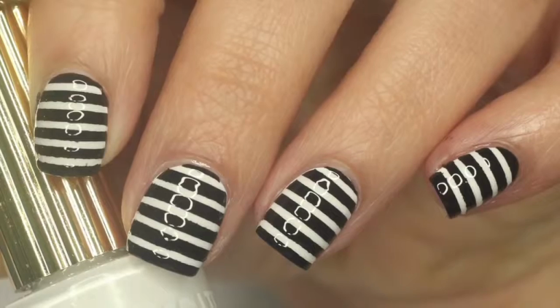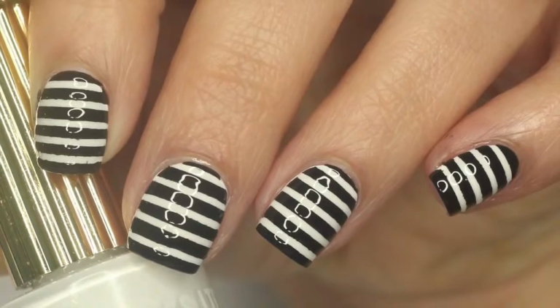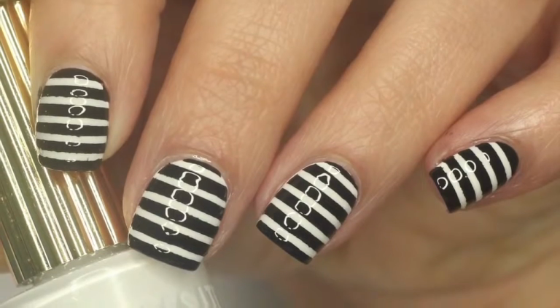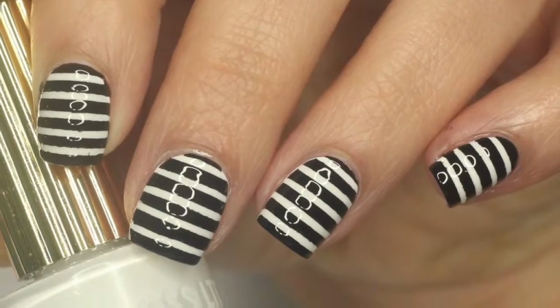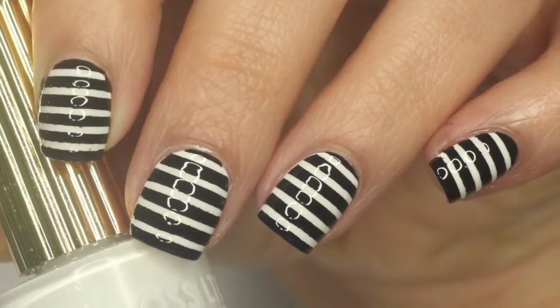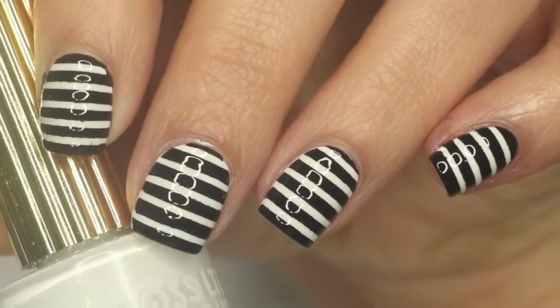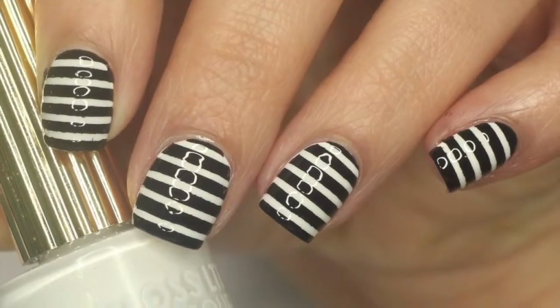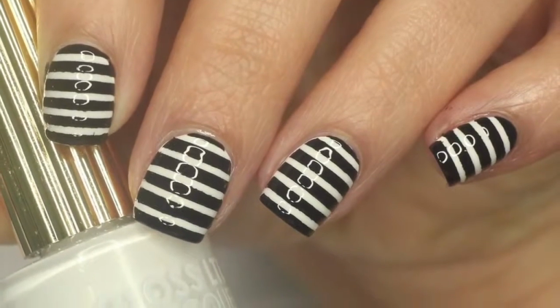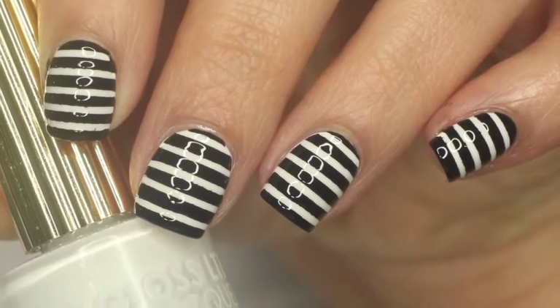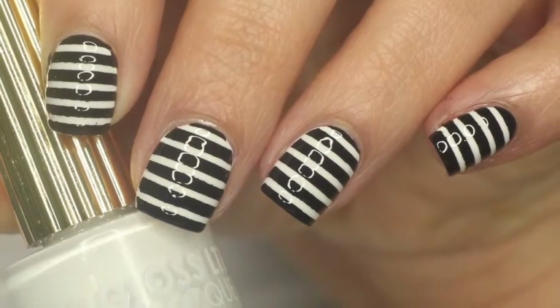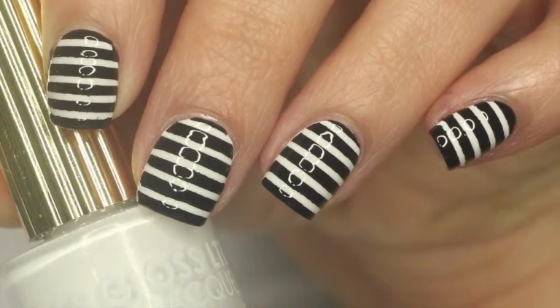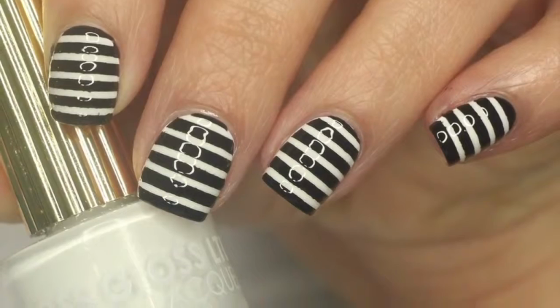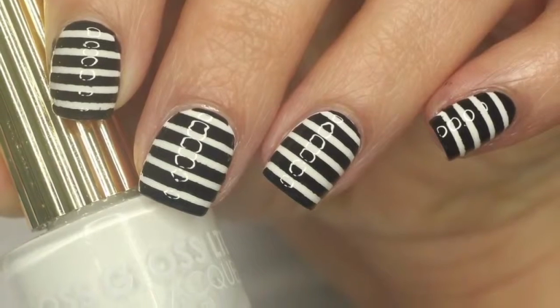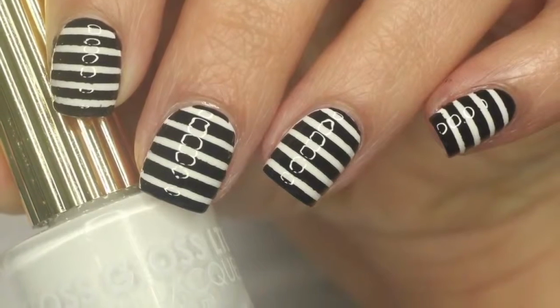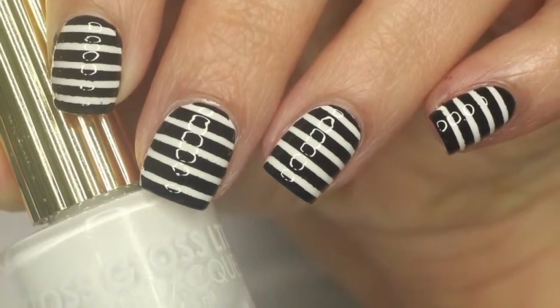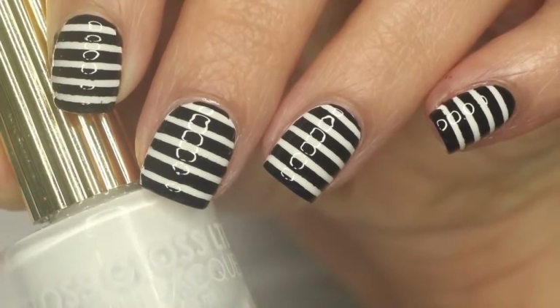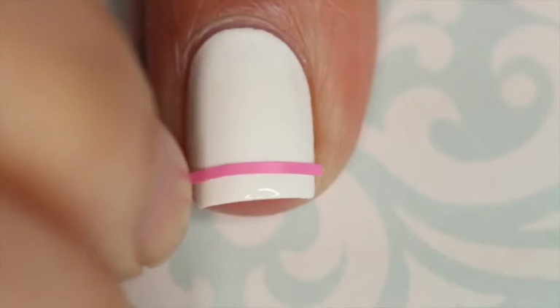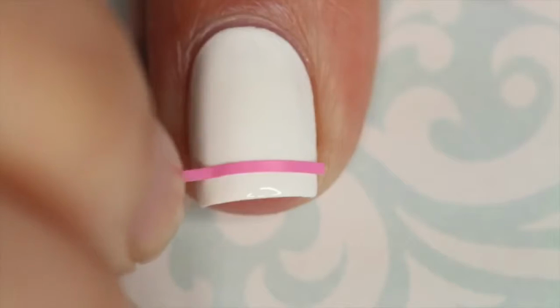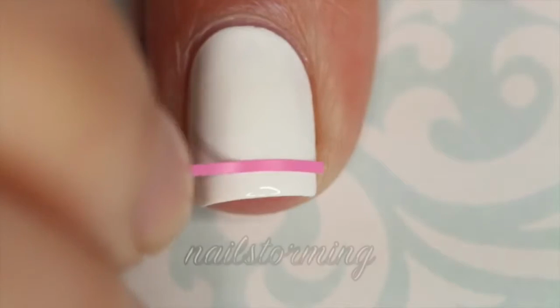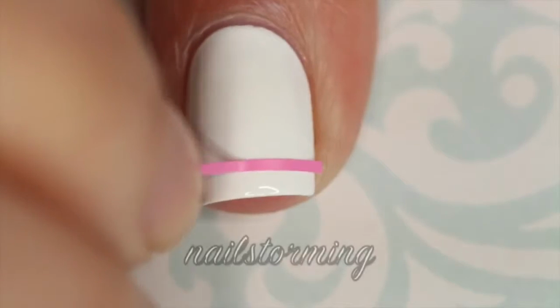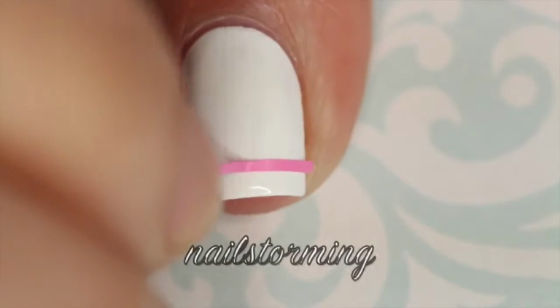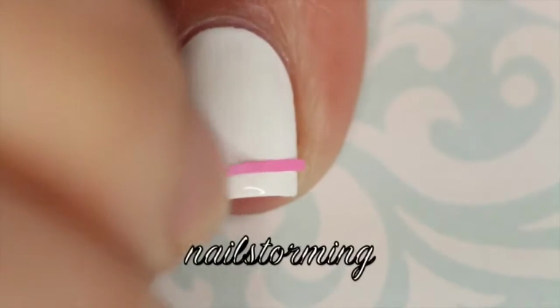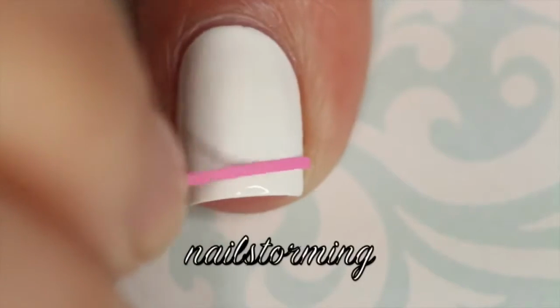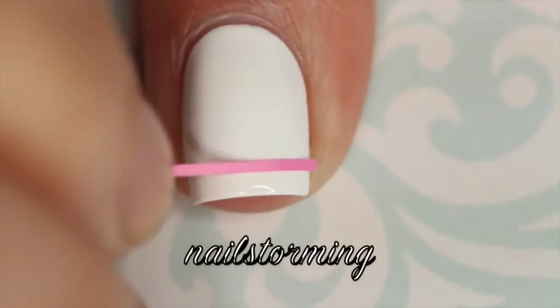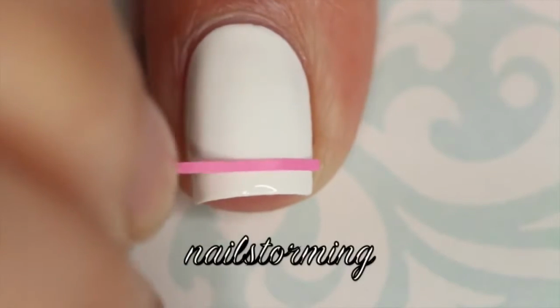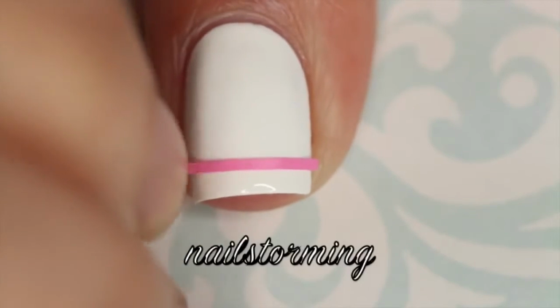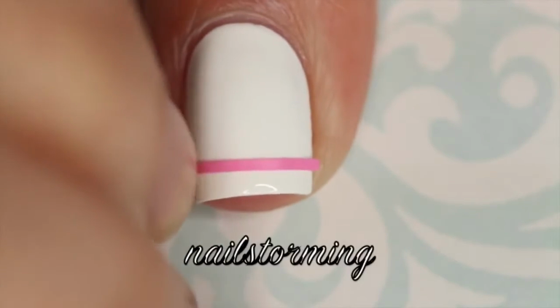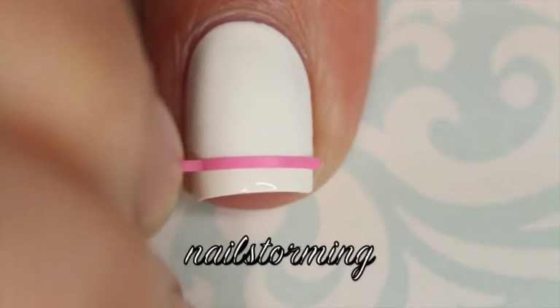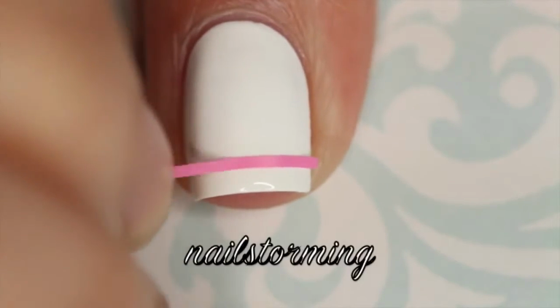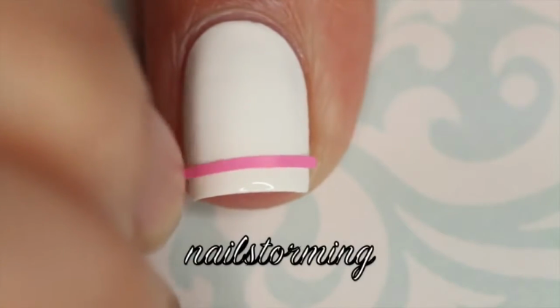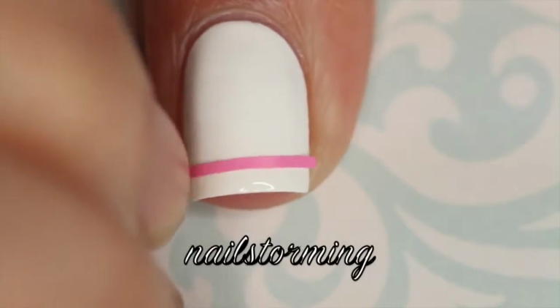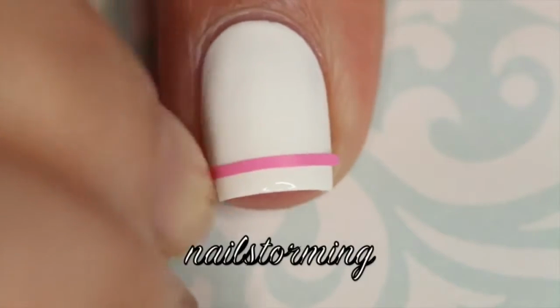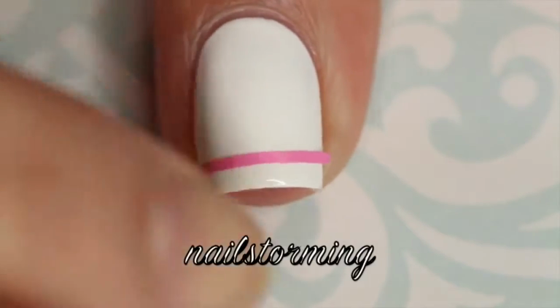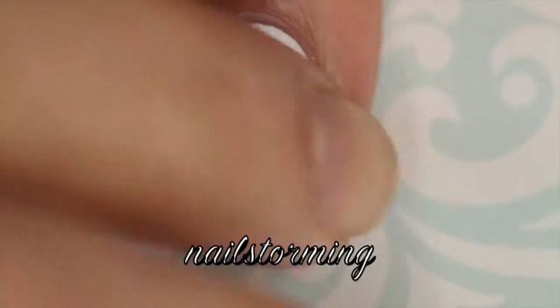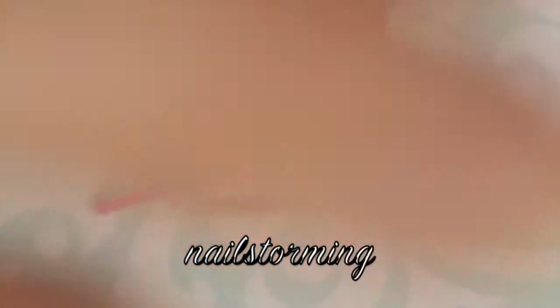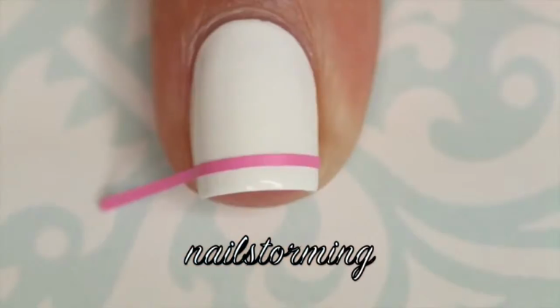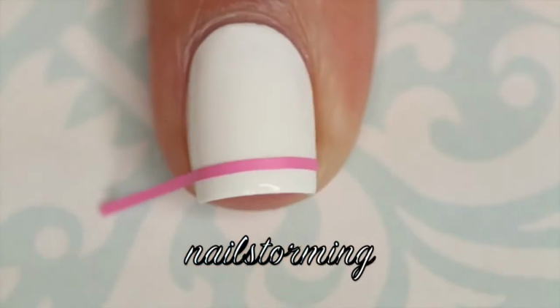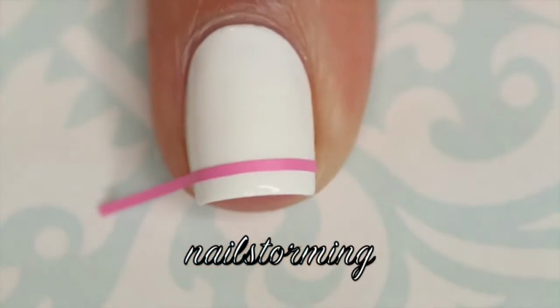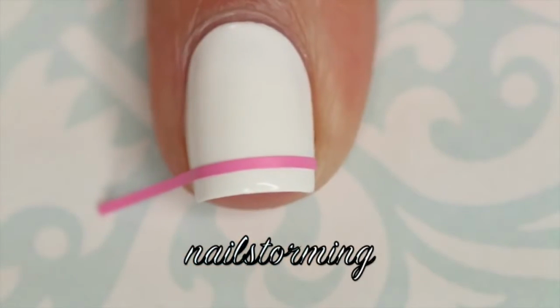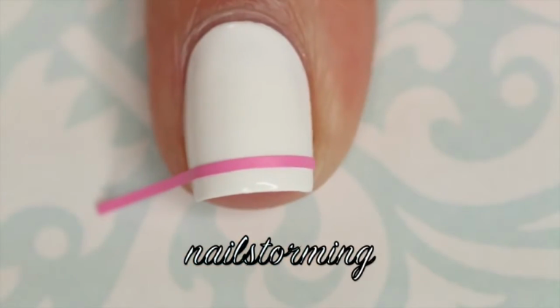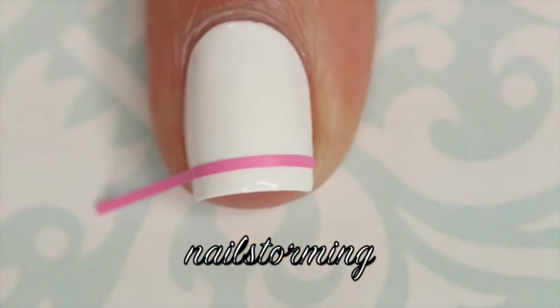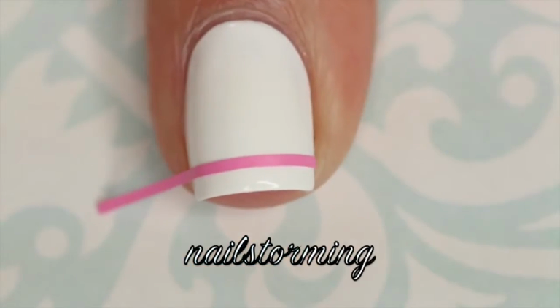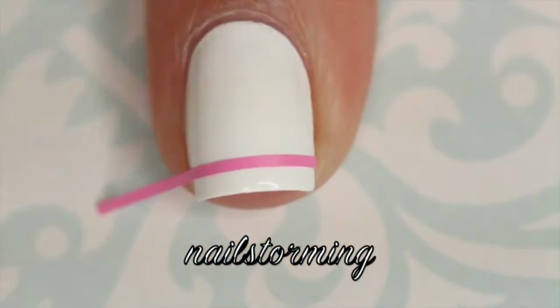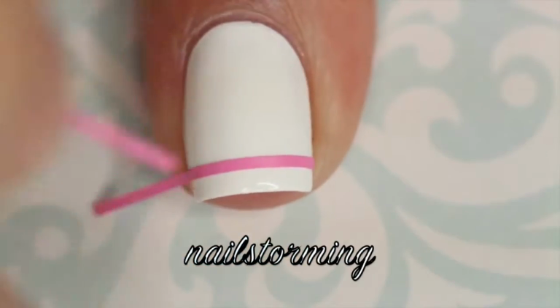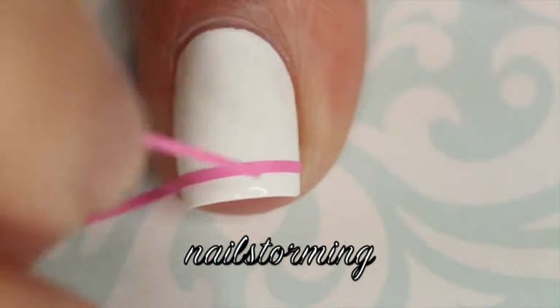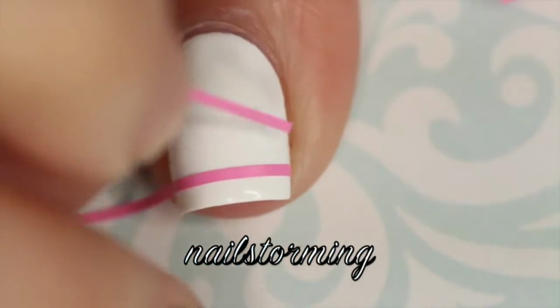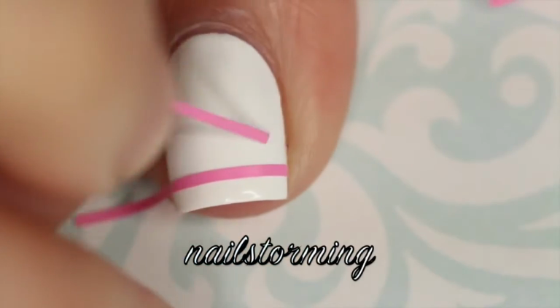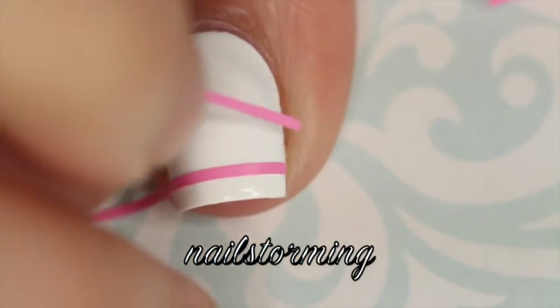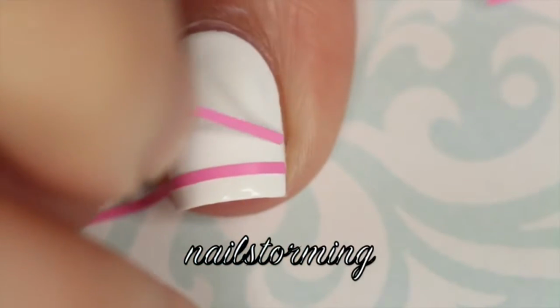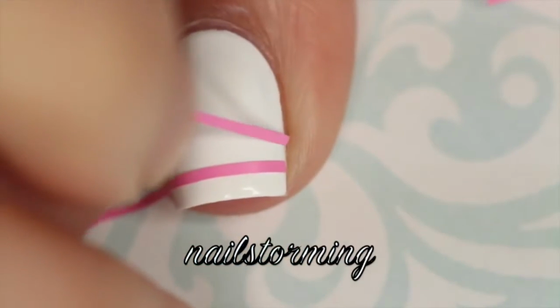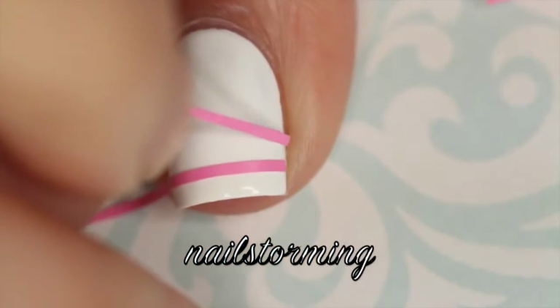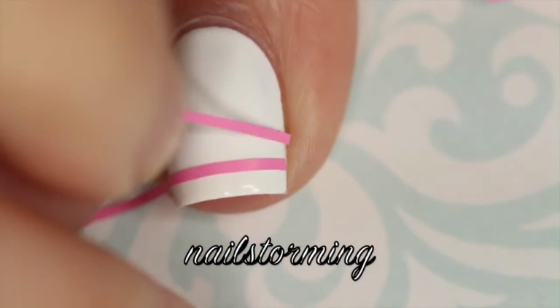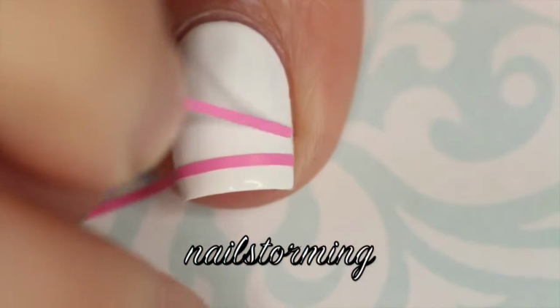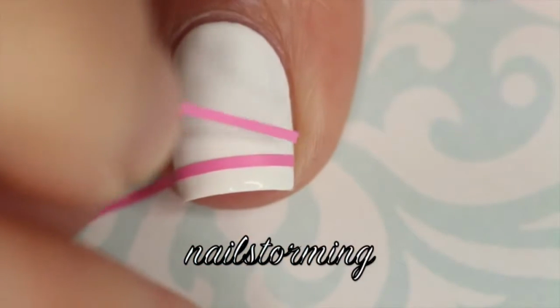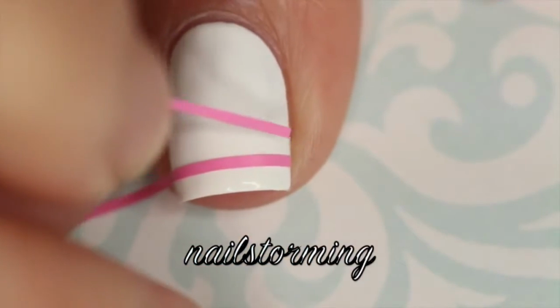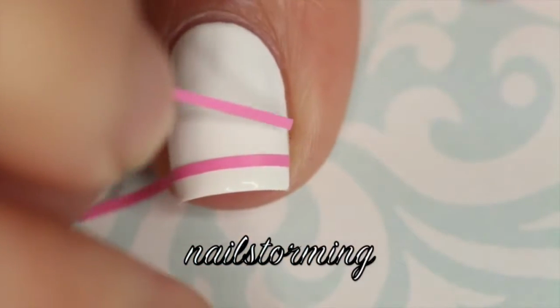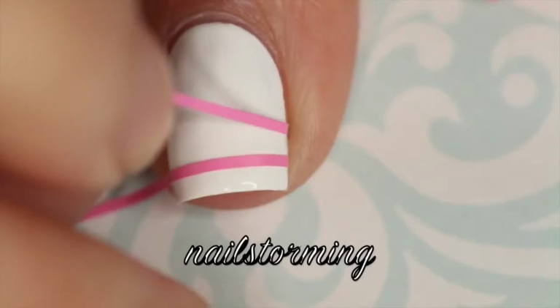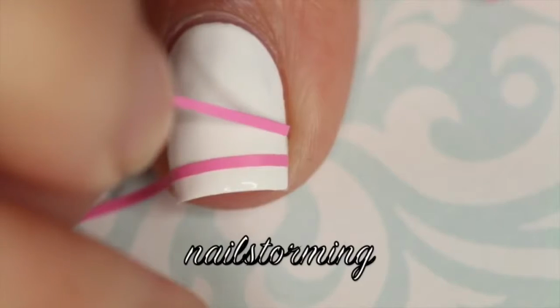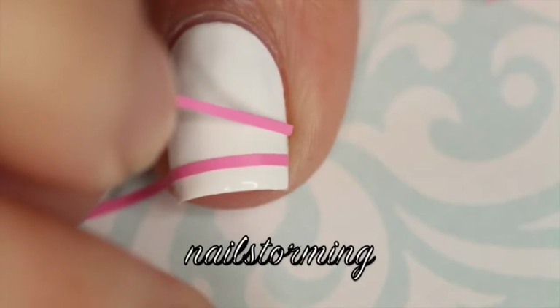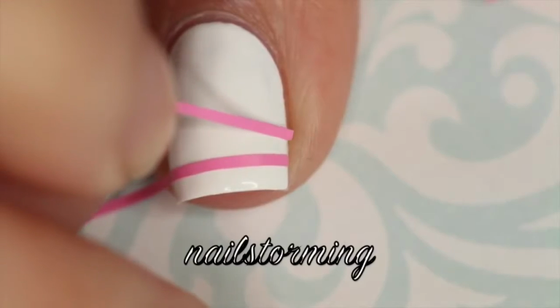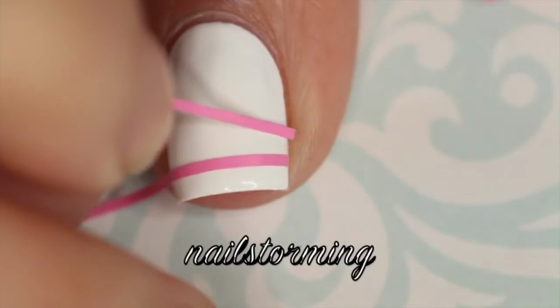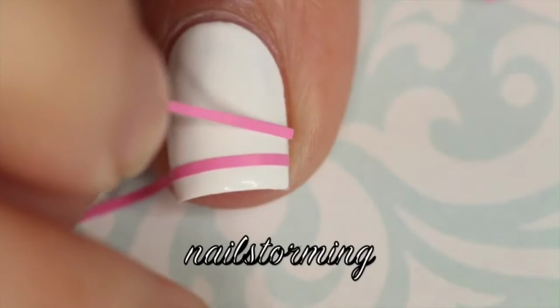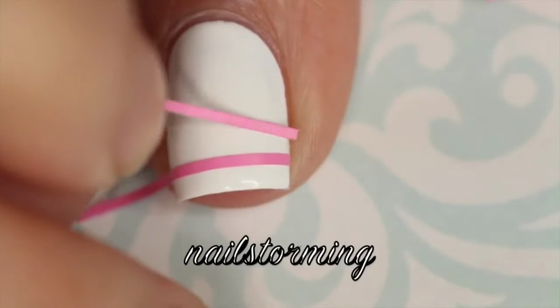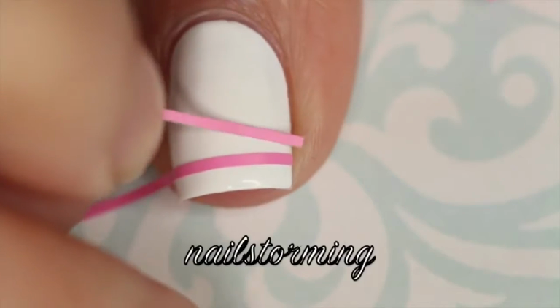I started out with two coats of Mrs. Tony Montana by Floss Gloss as my white base, and then I topped that off with HK Girl Top Coat and waited 10 minutes.